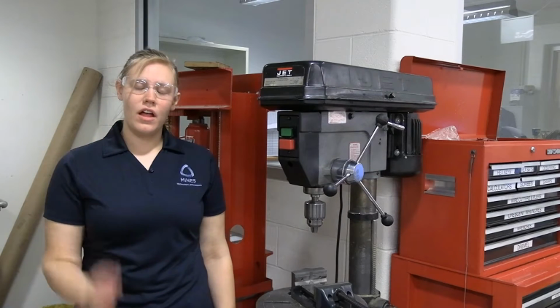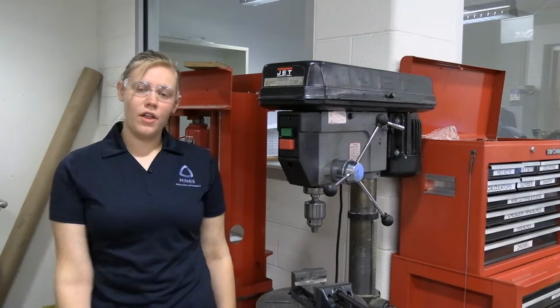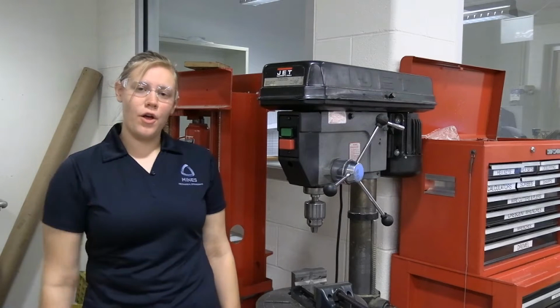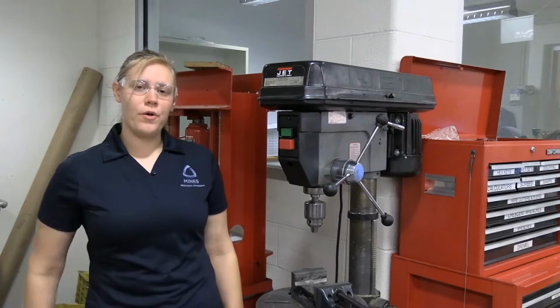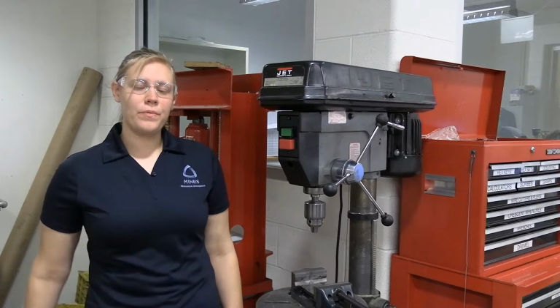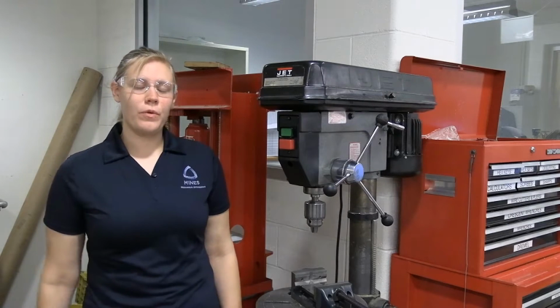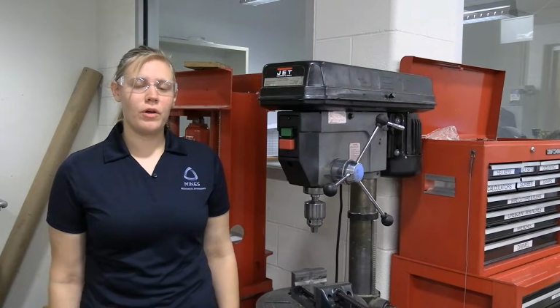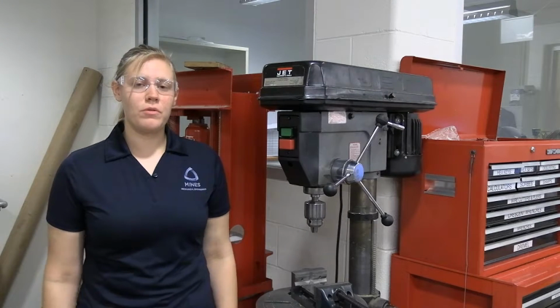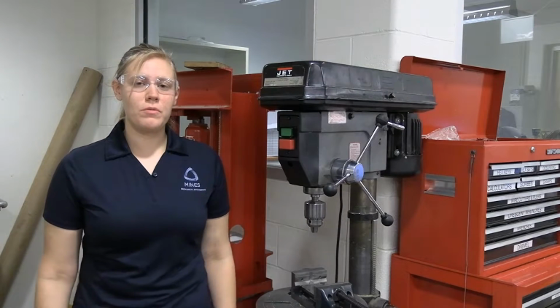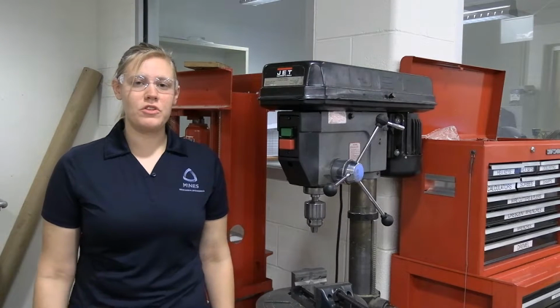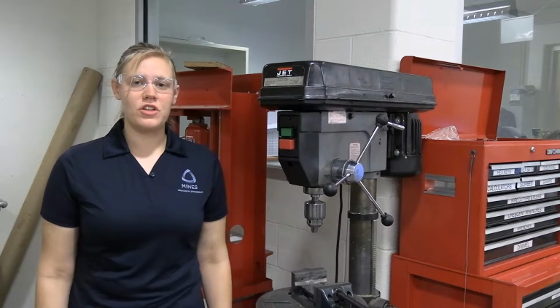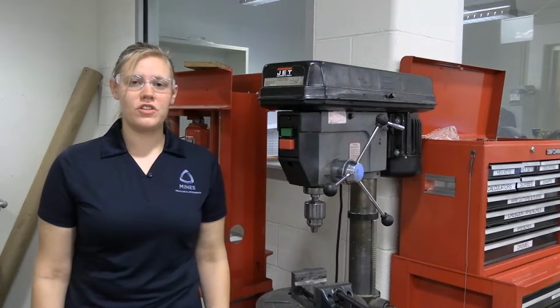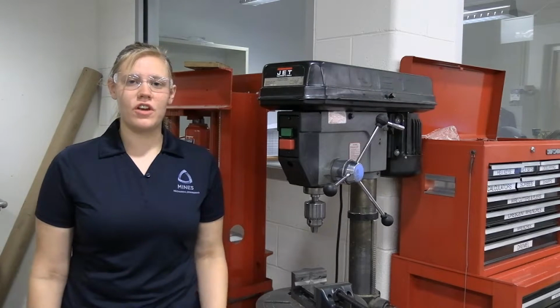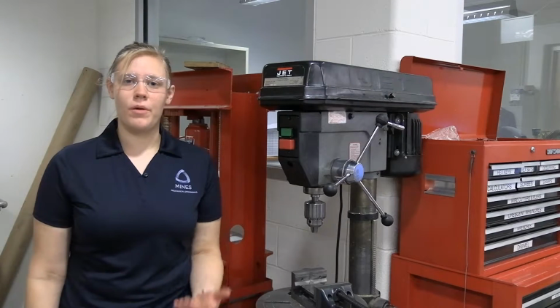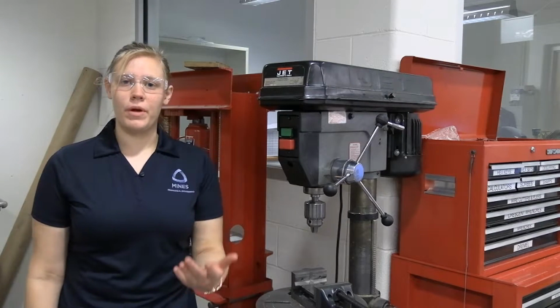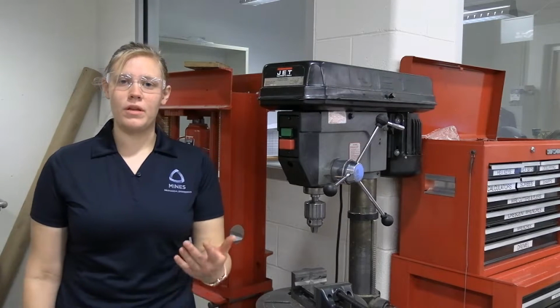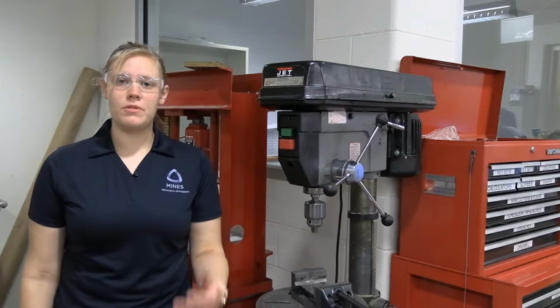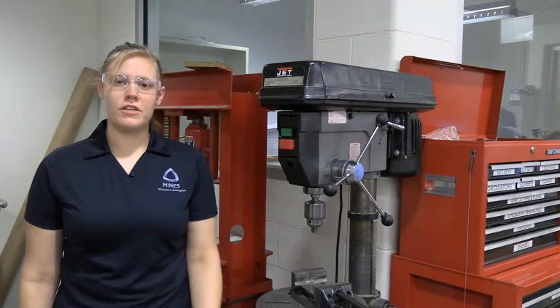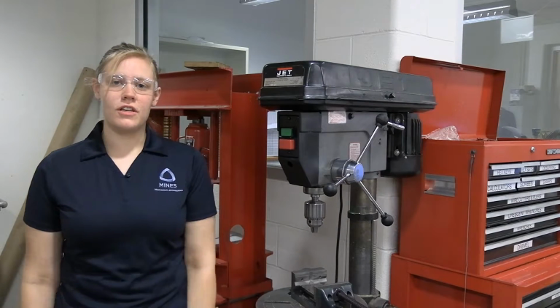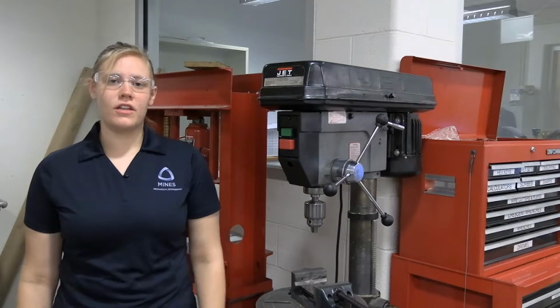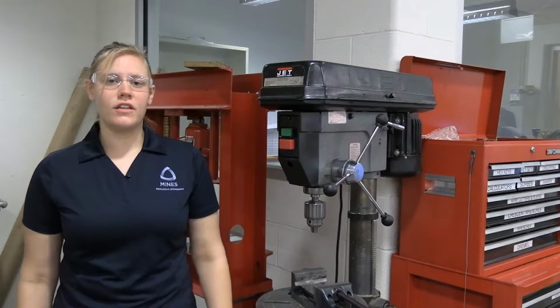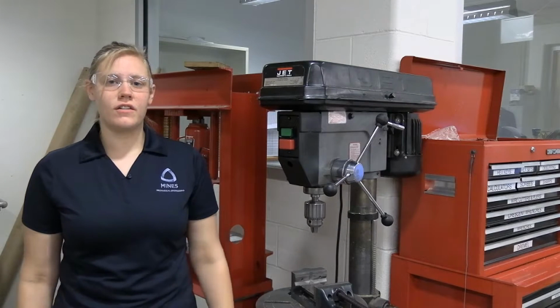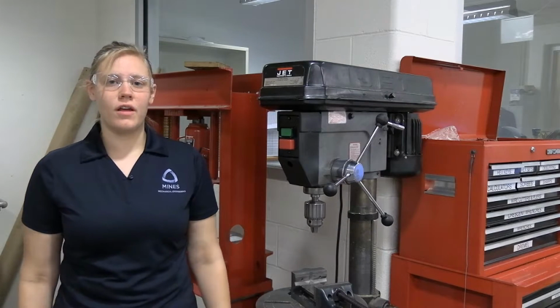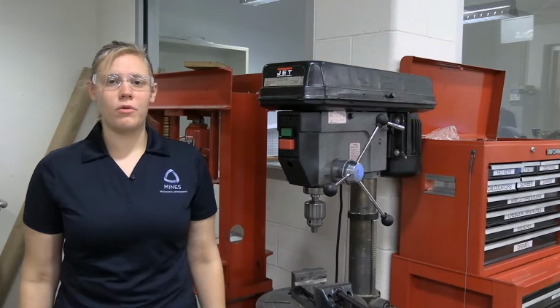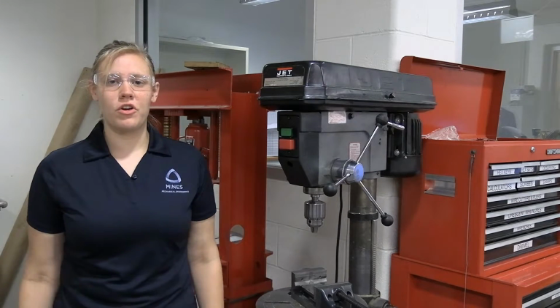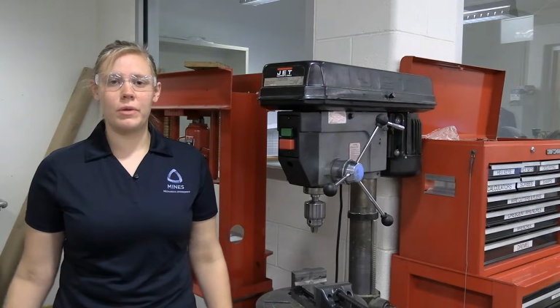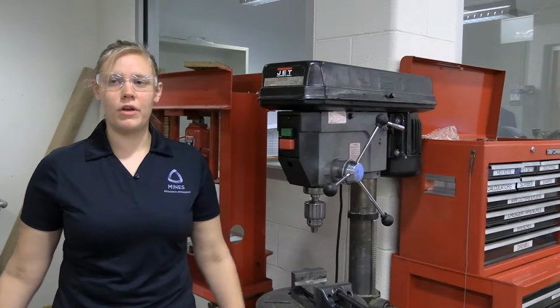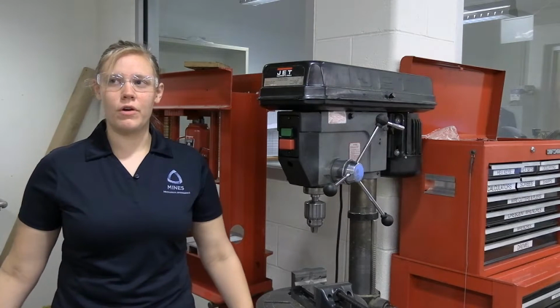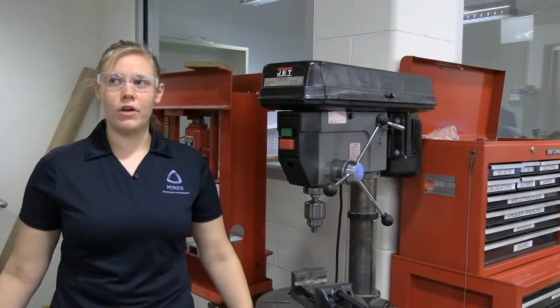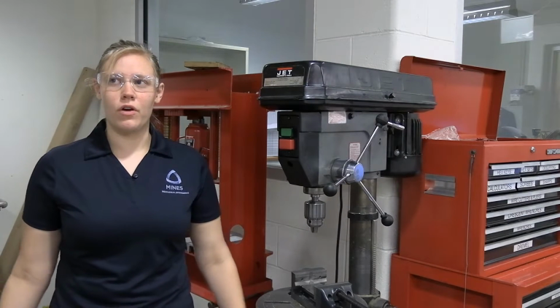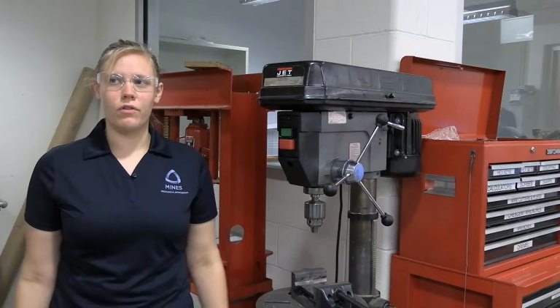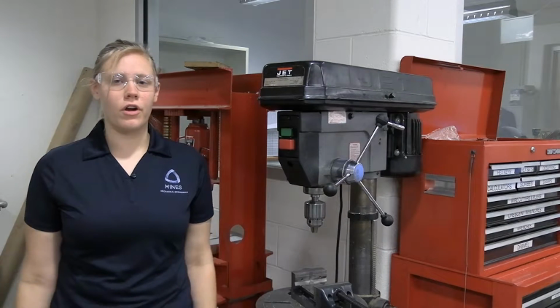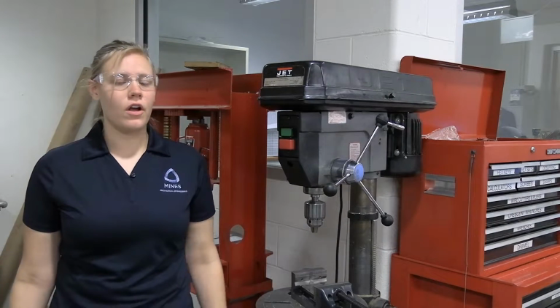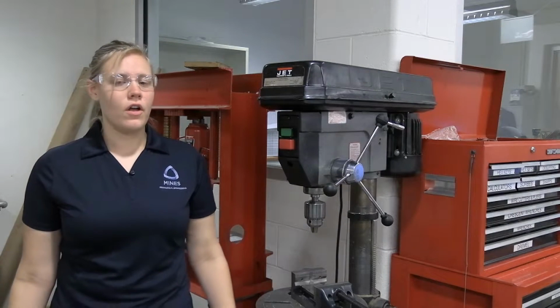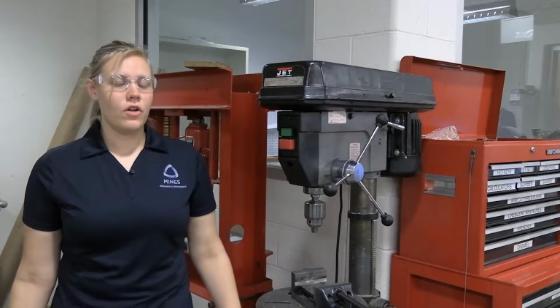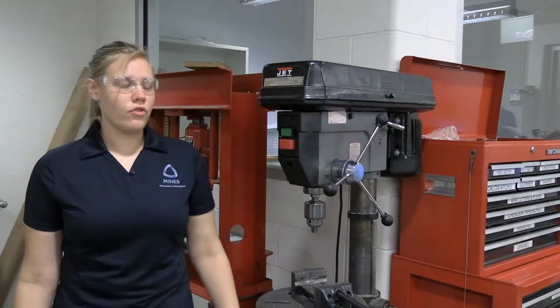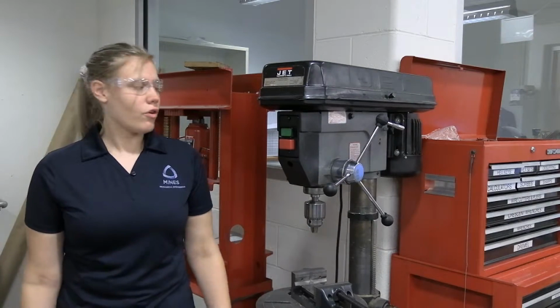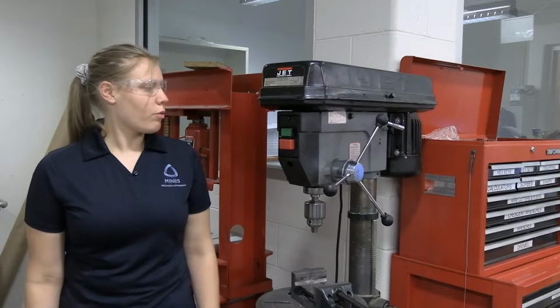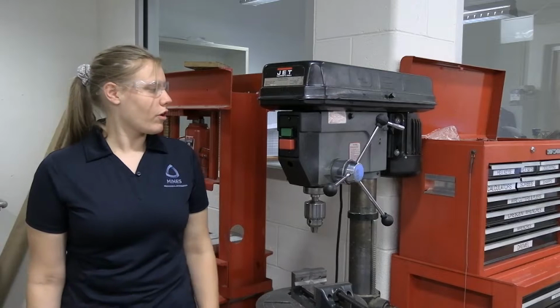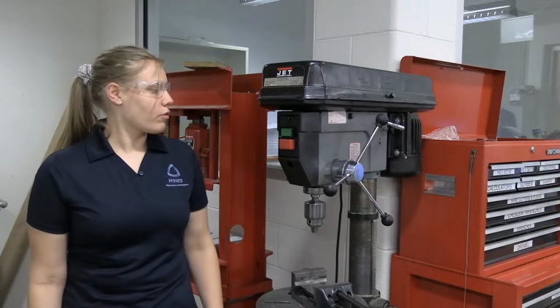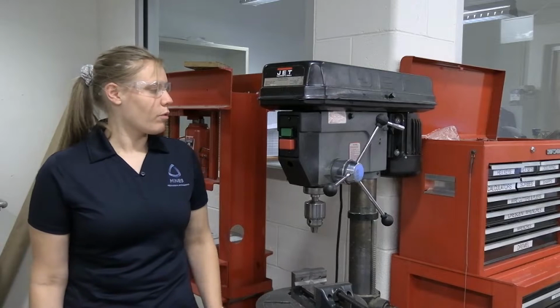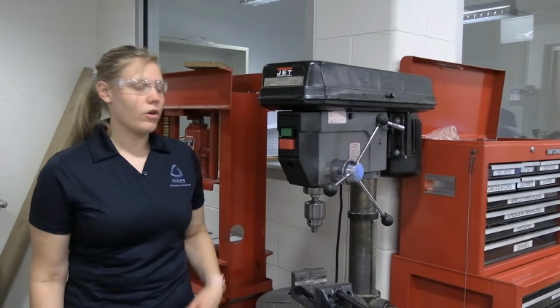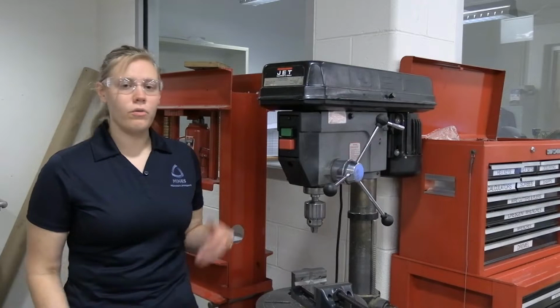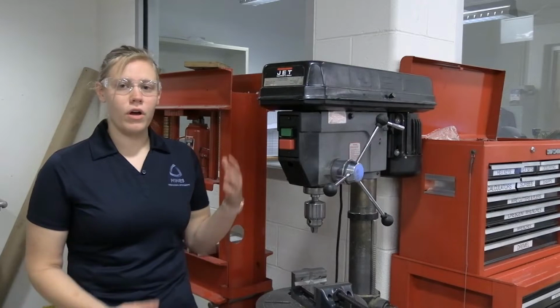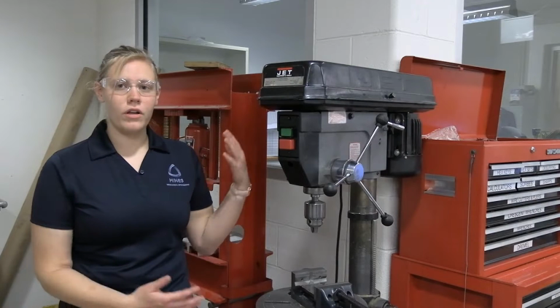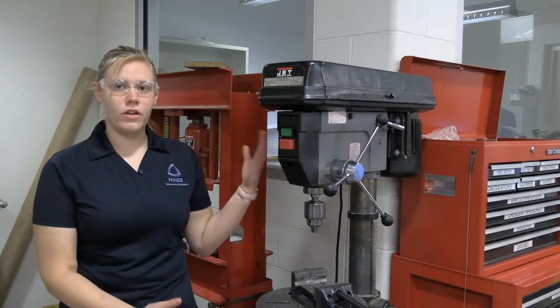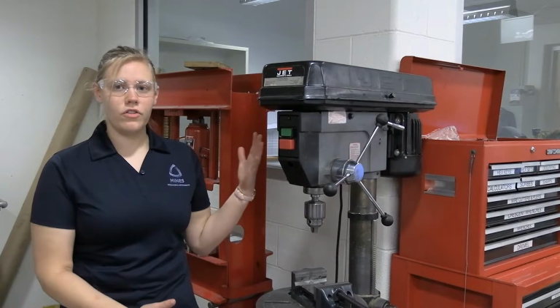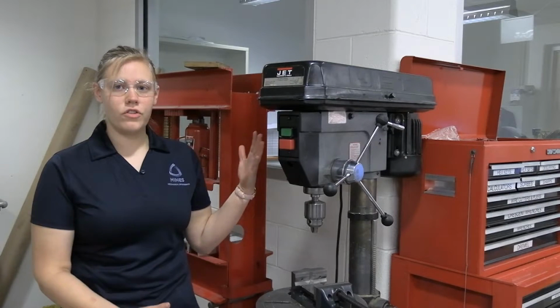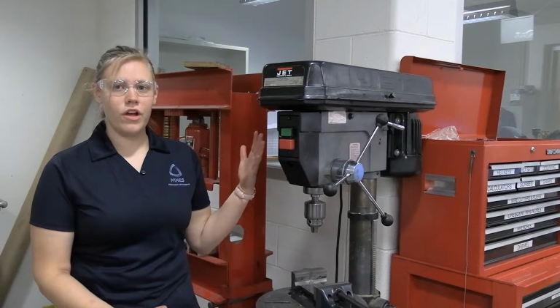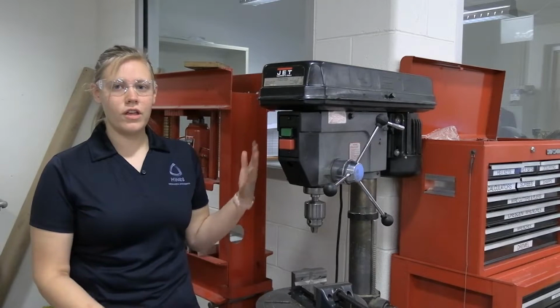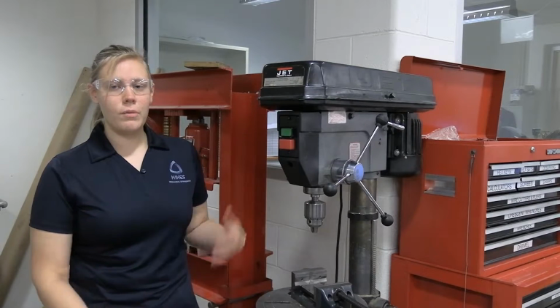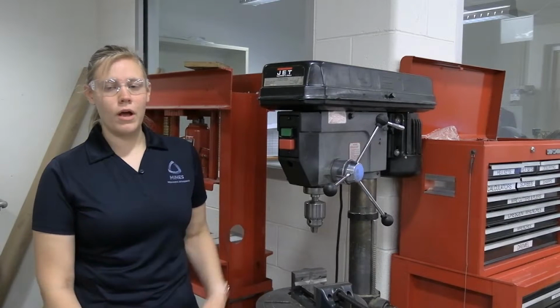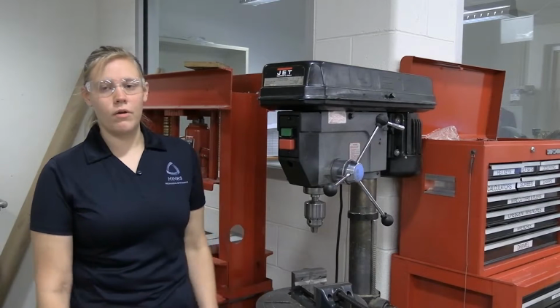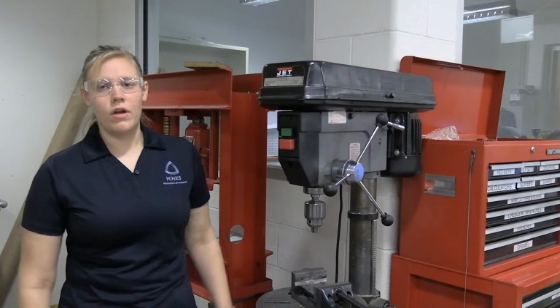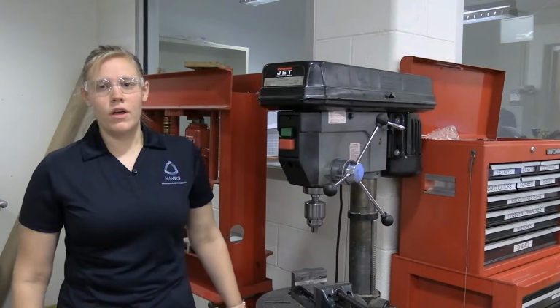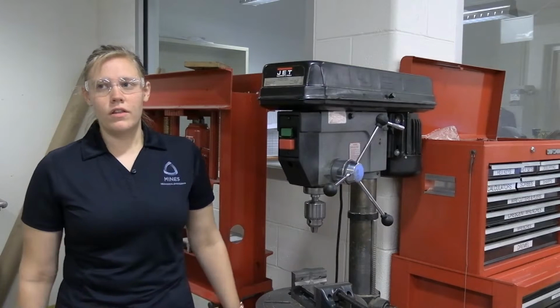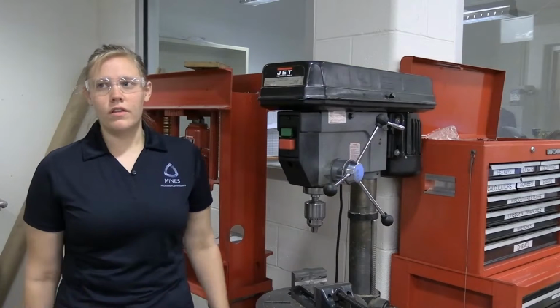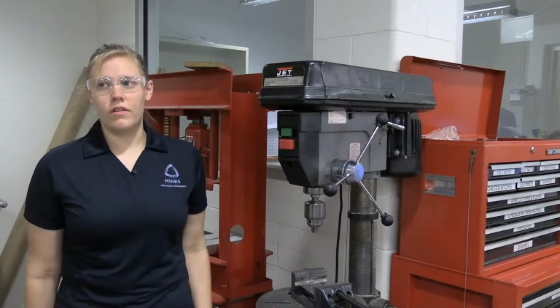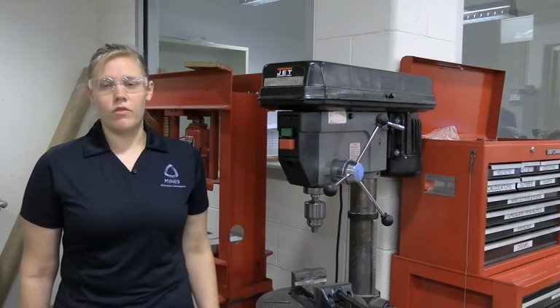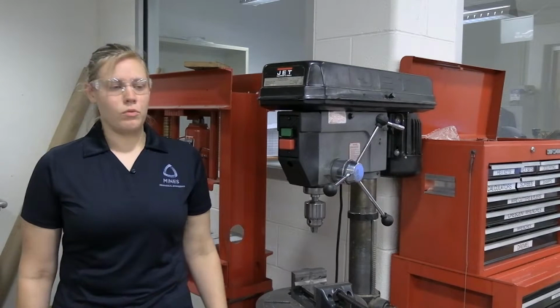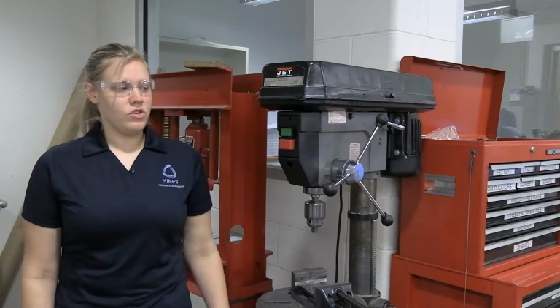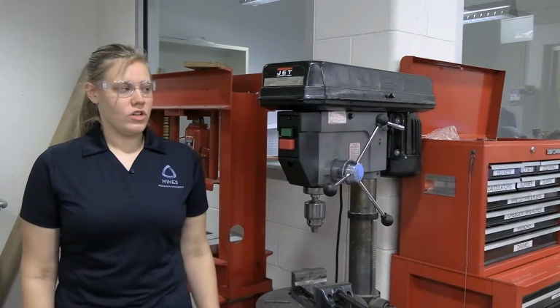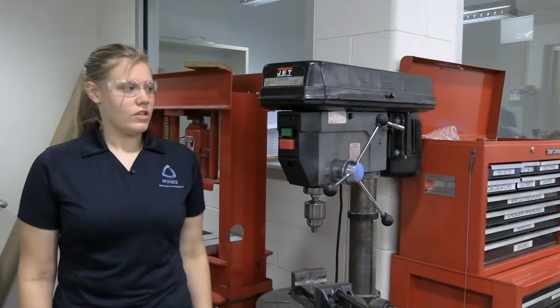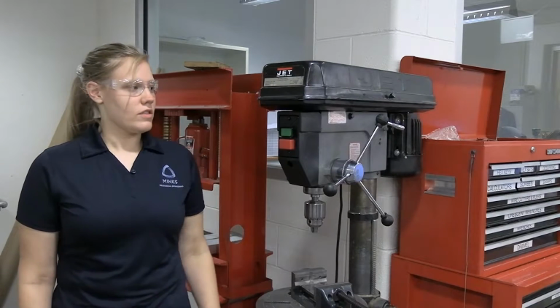Hello, welcome to the machine shop. My name is Keeley. Today we are going to be going over drill press 101 and just talking about these lovely machines.